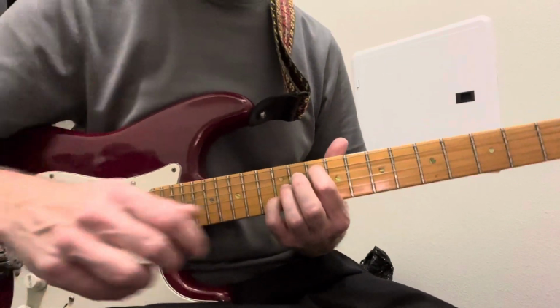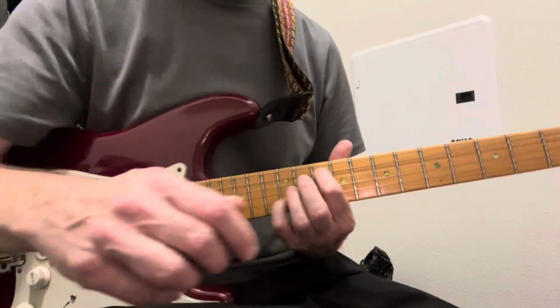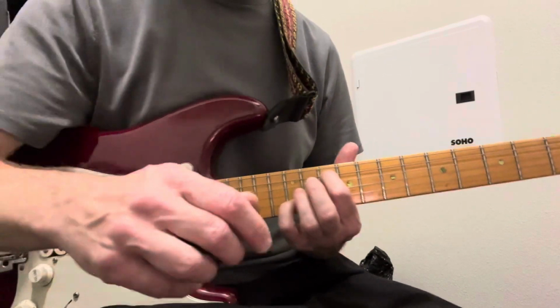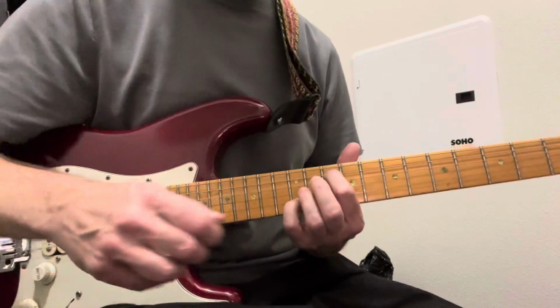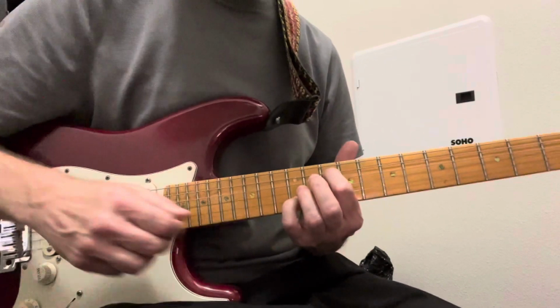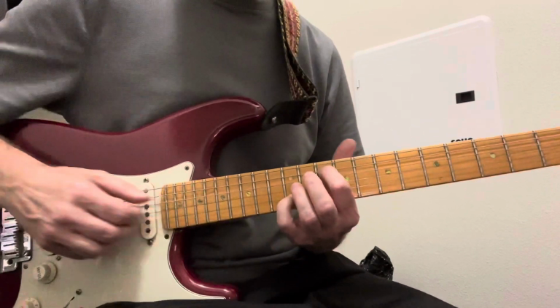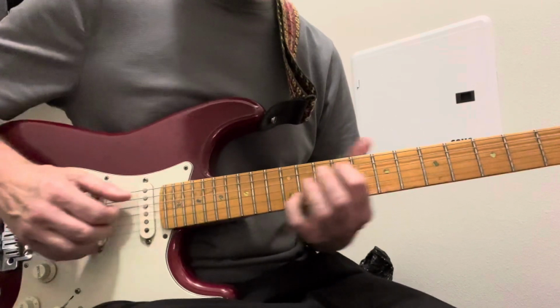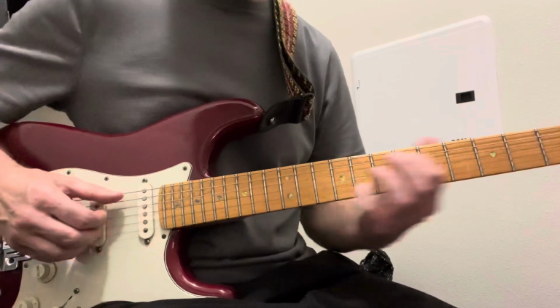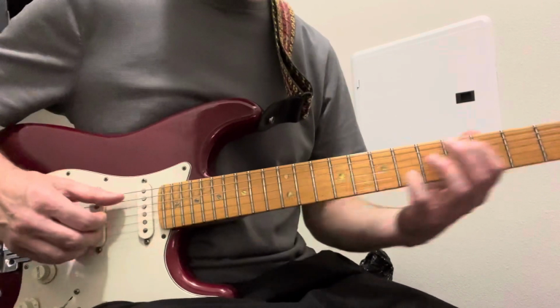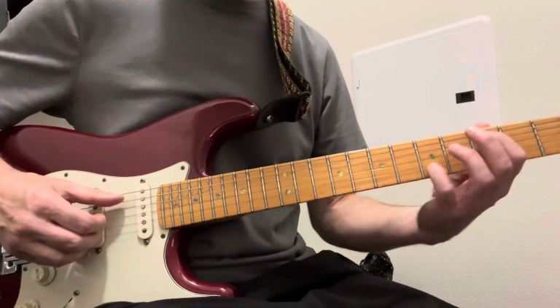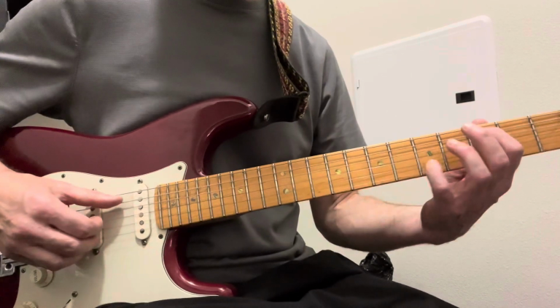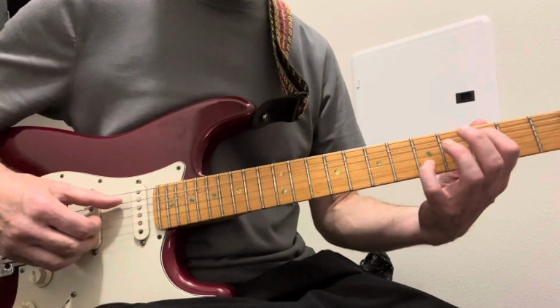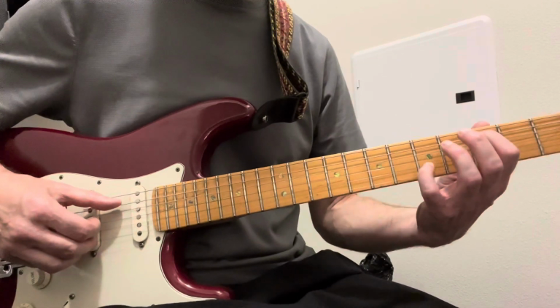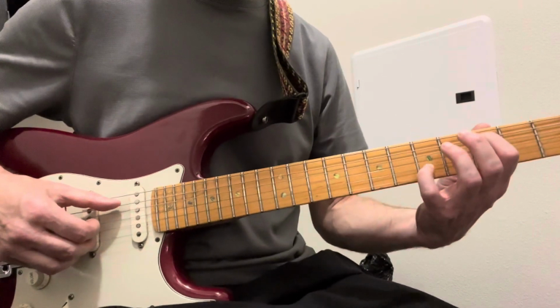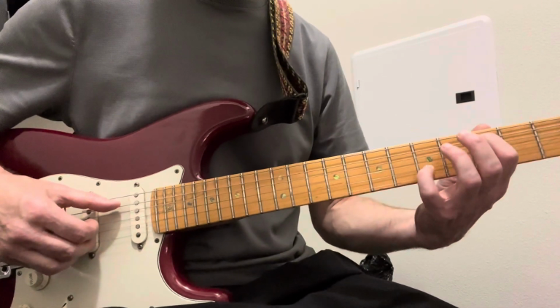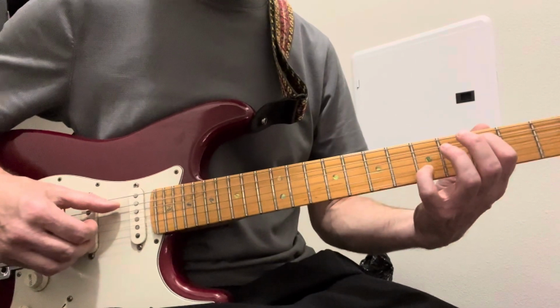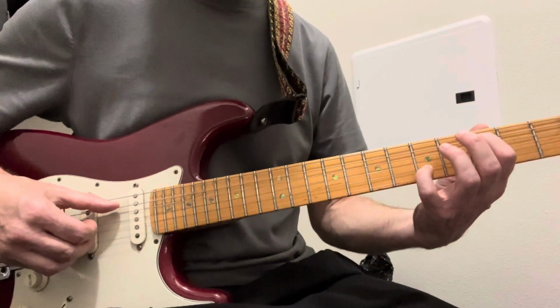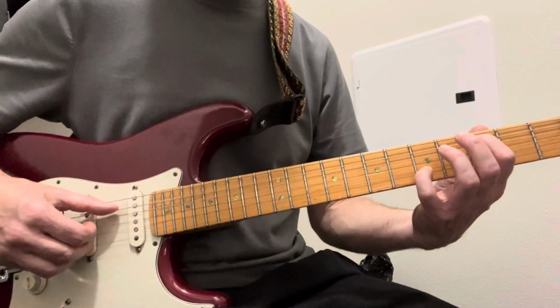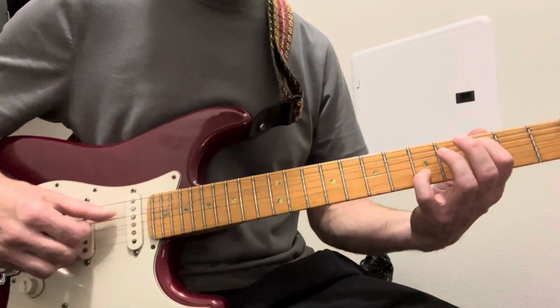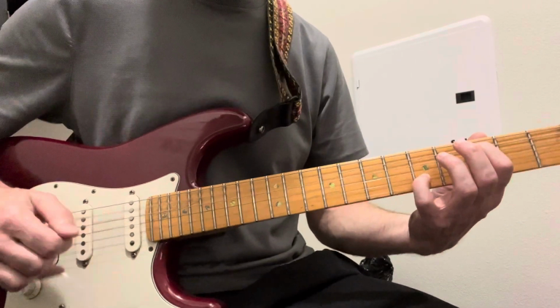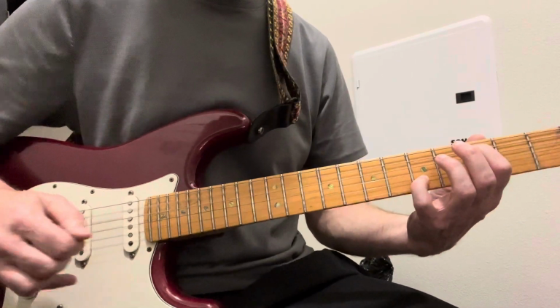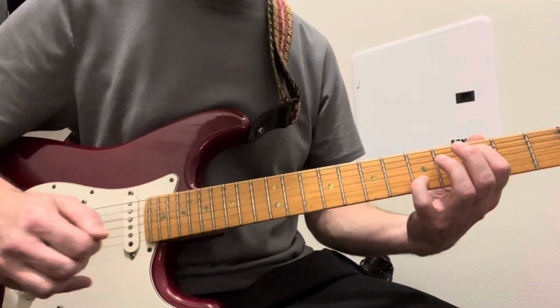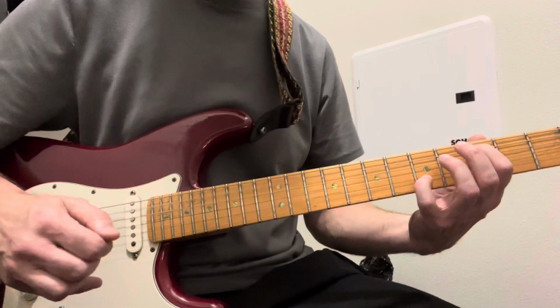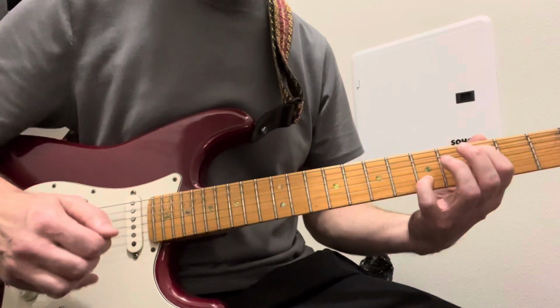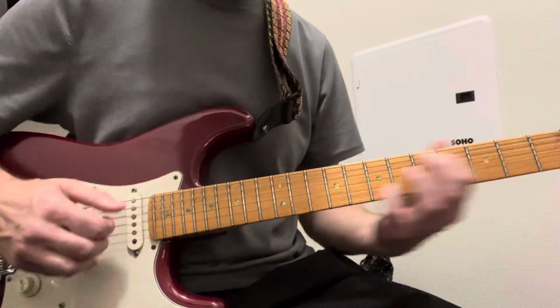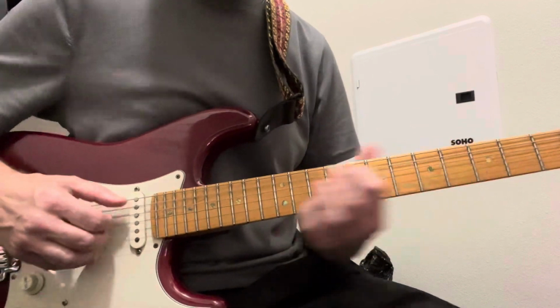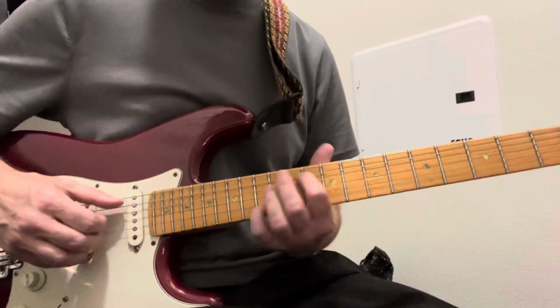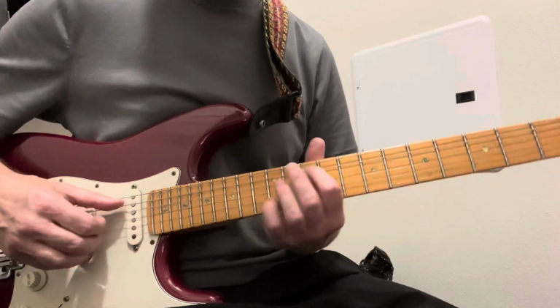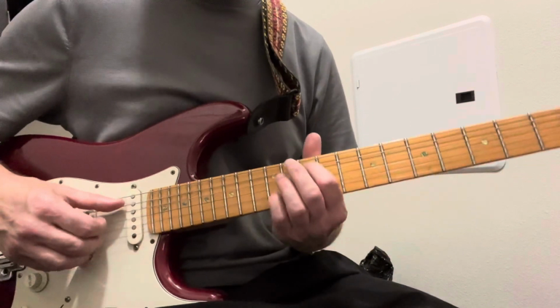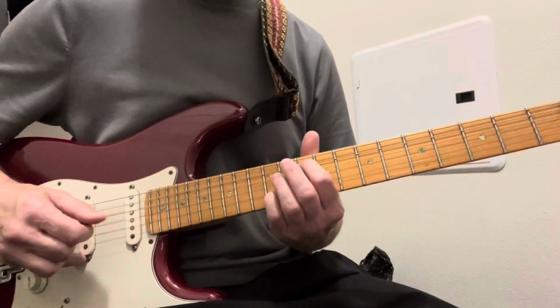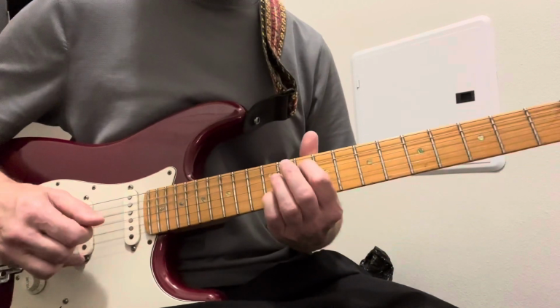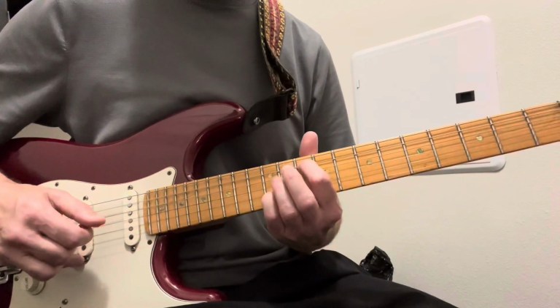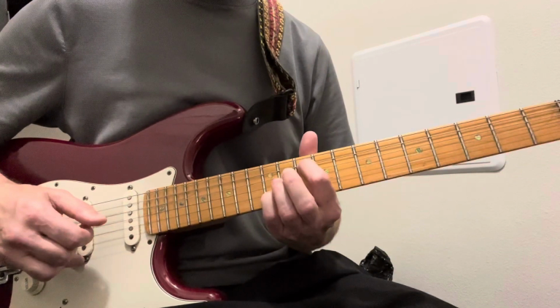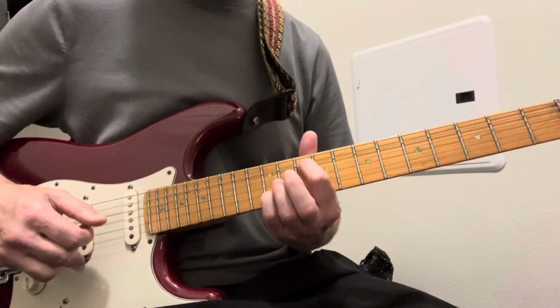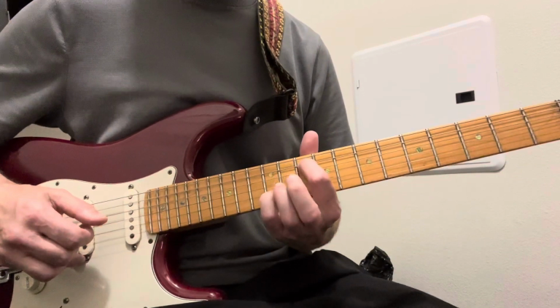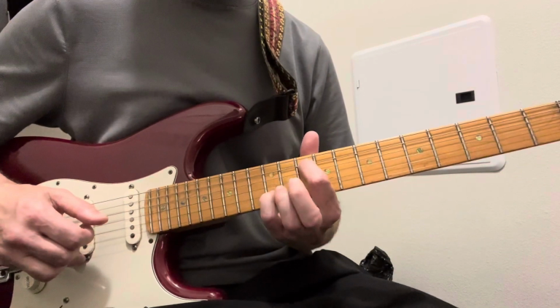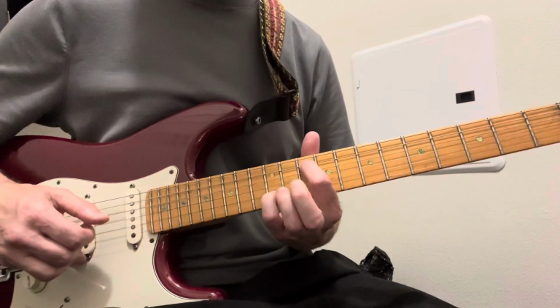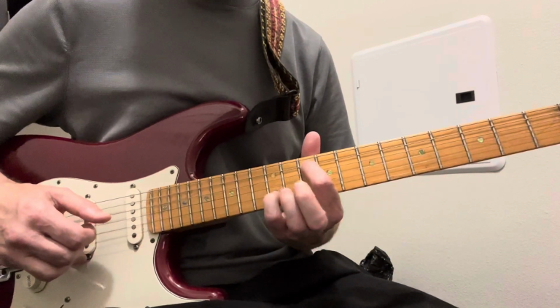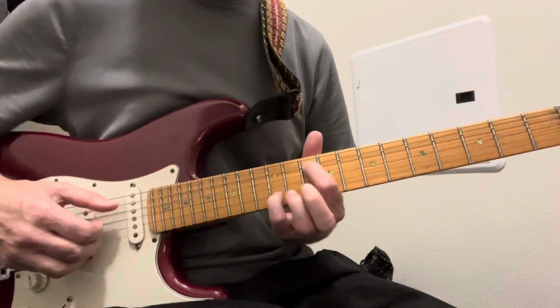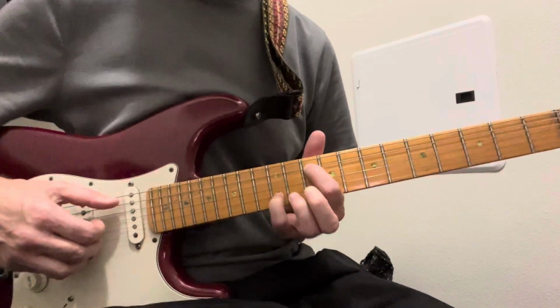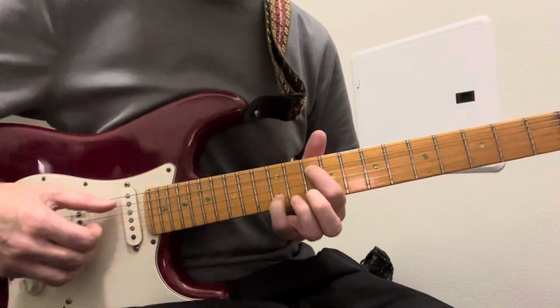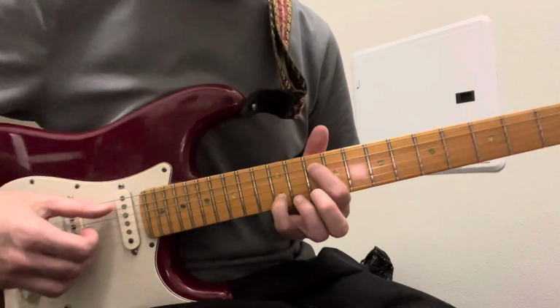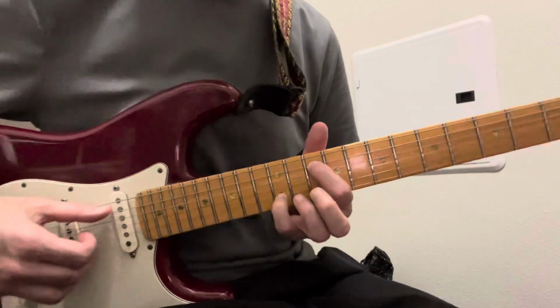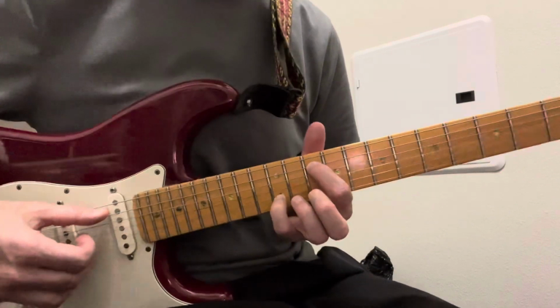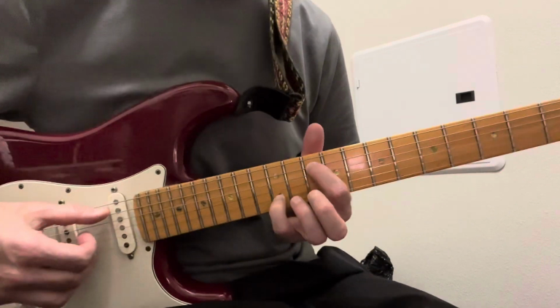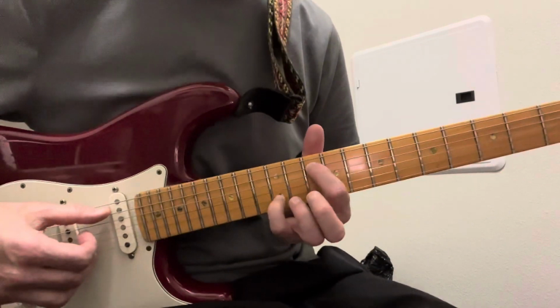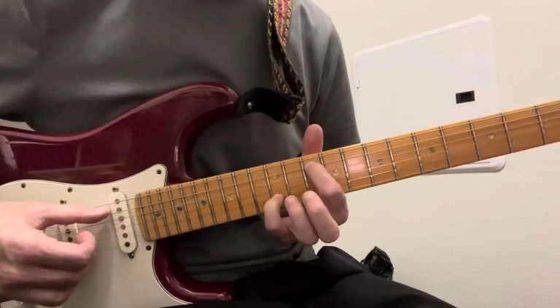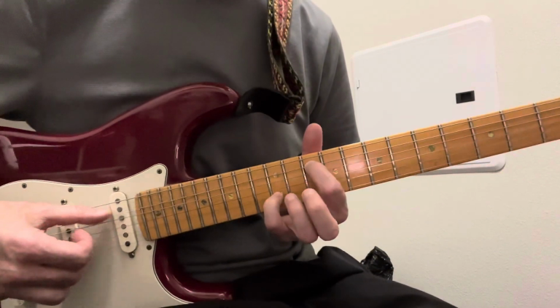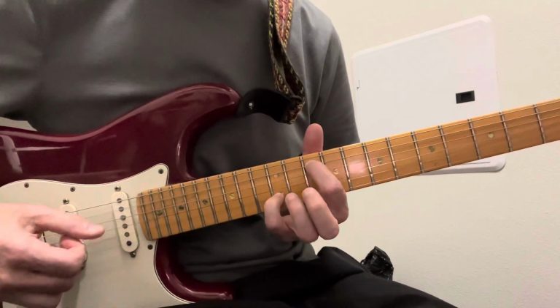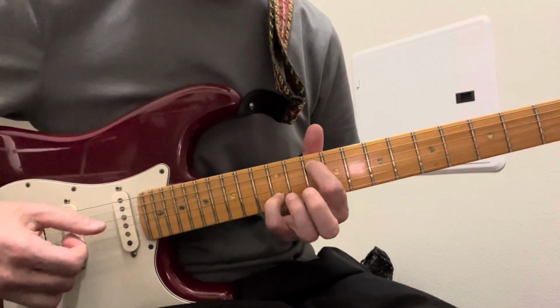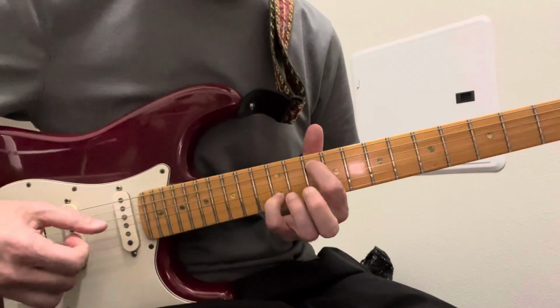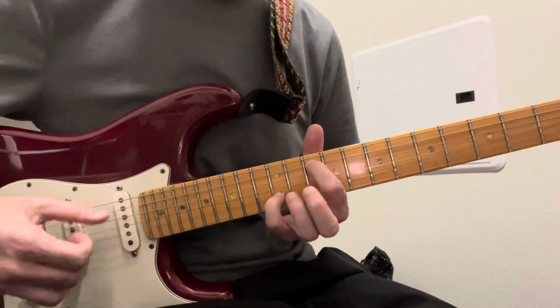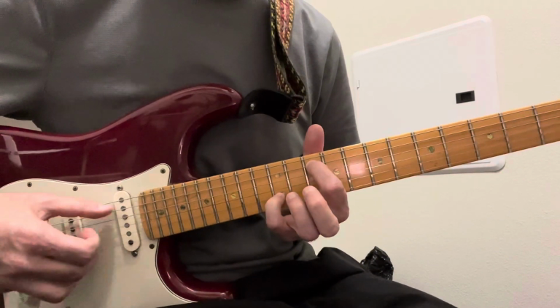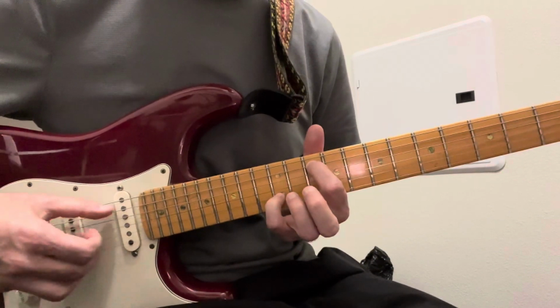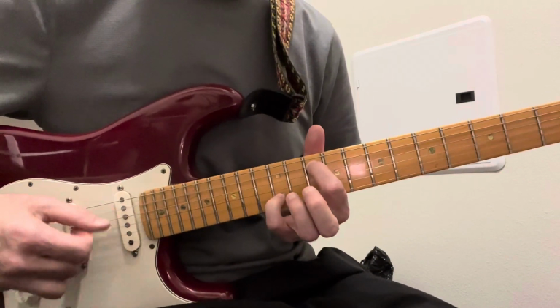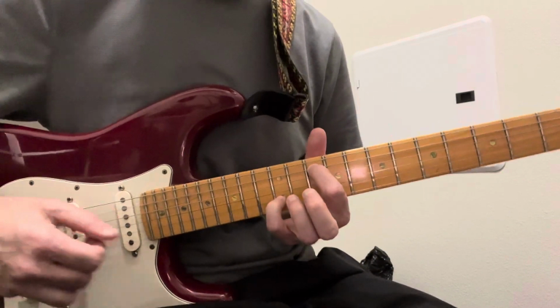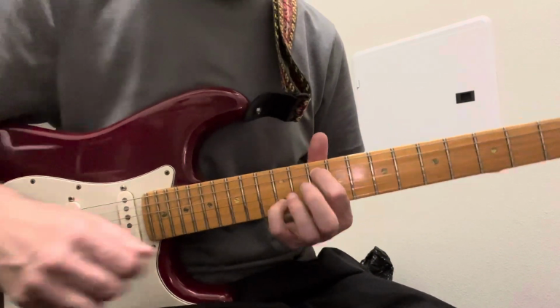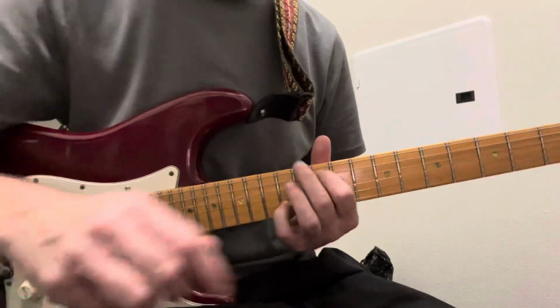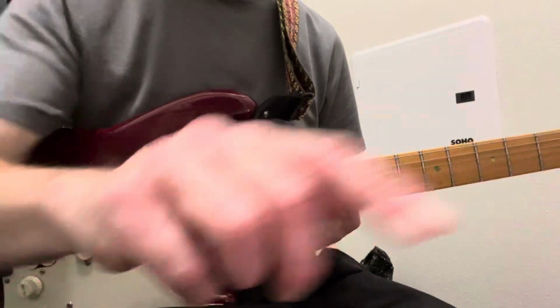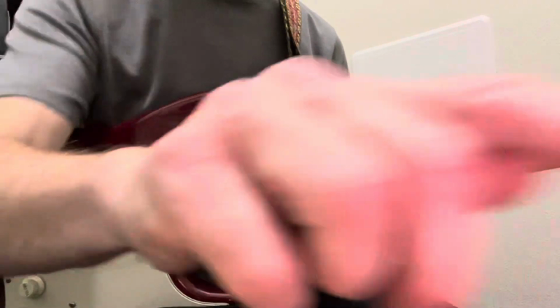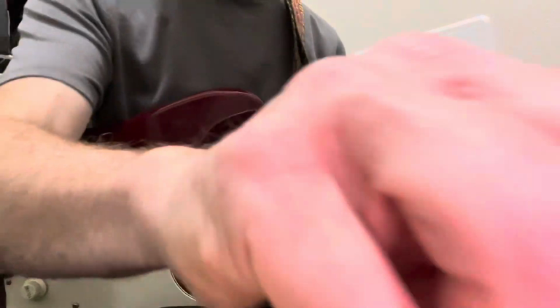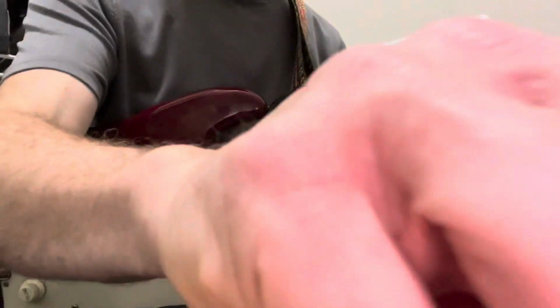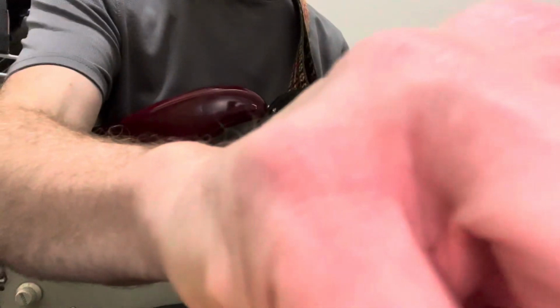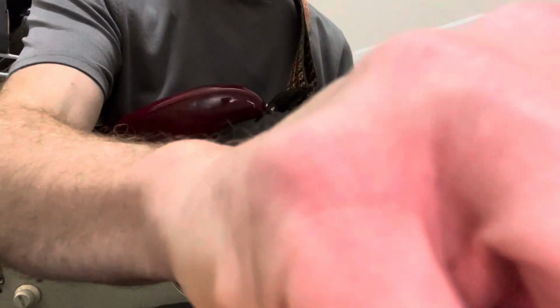Then you go back down to here. Same shape still, these two strings.